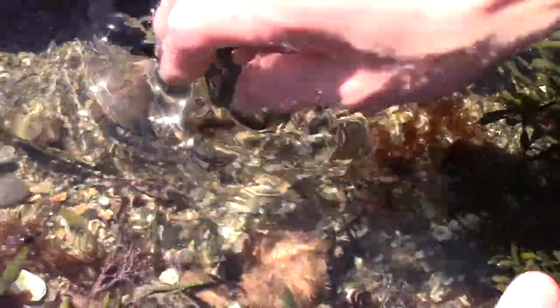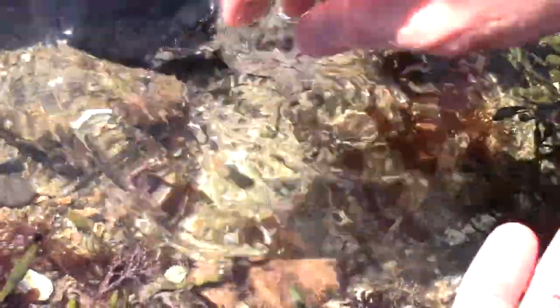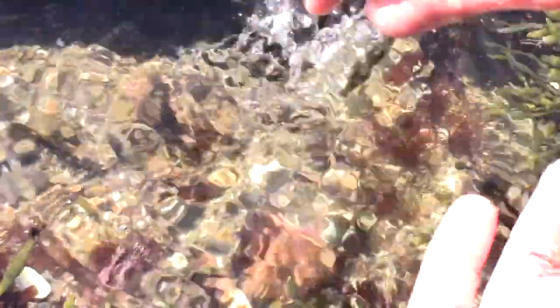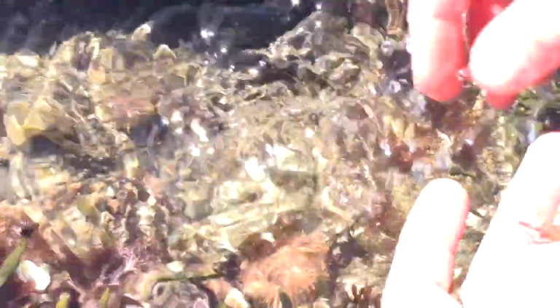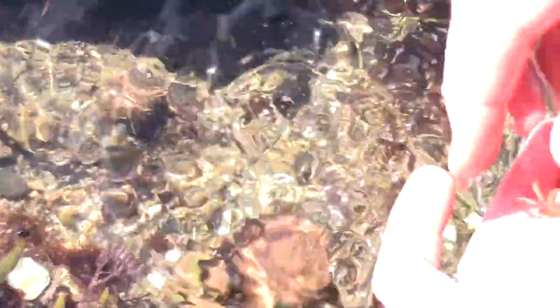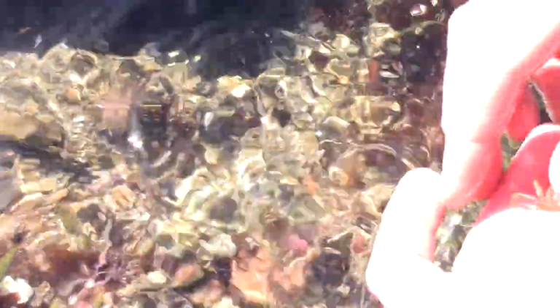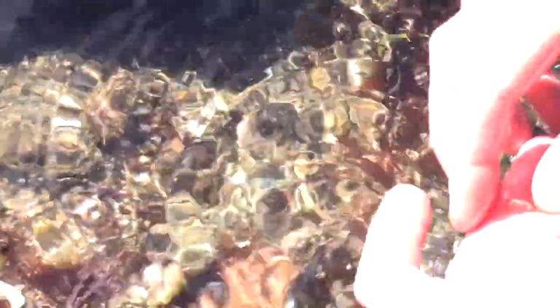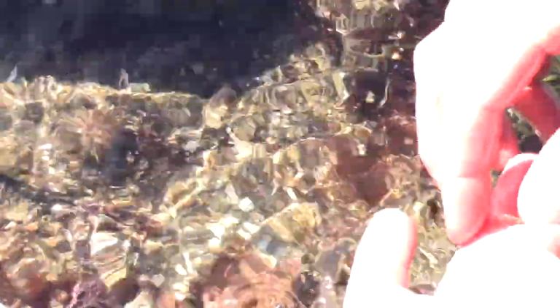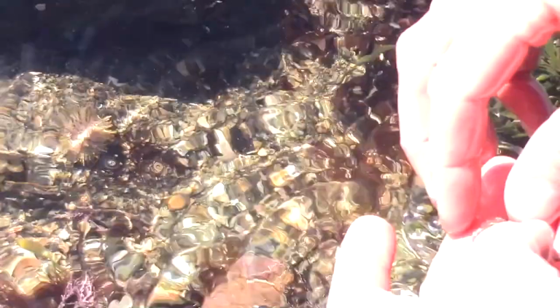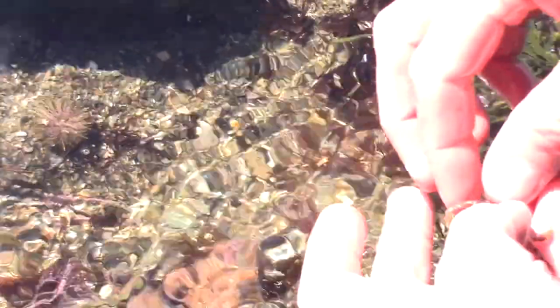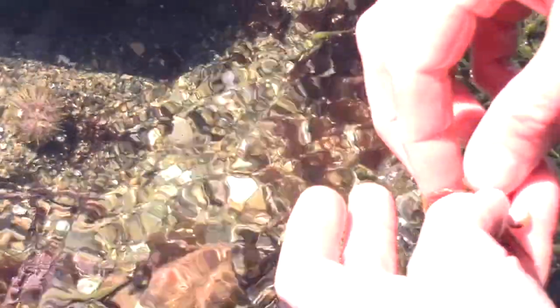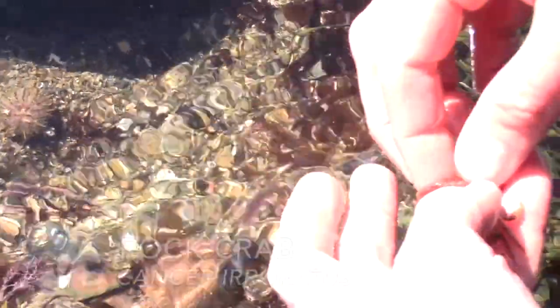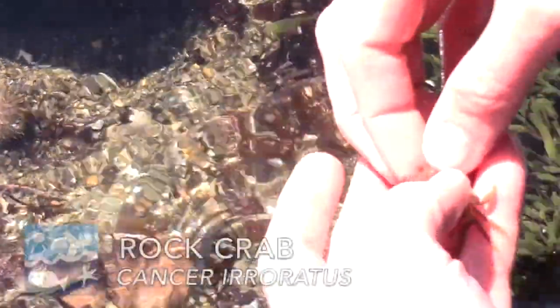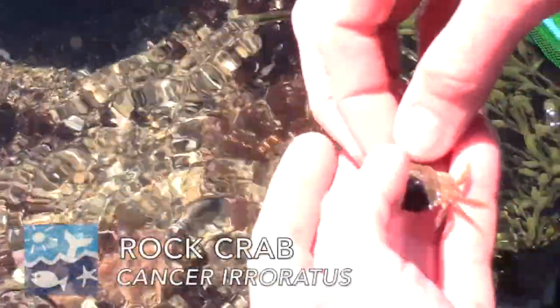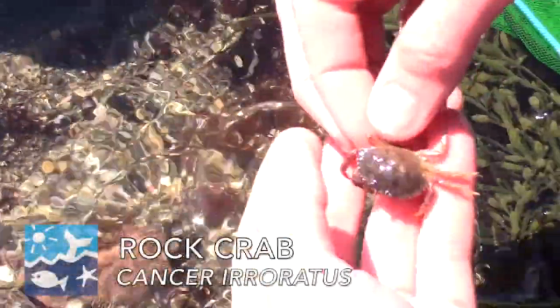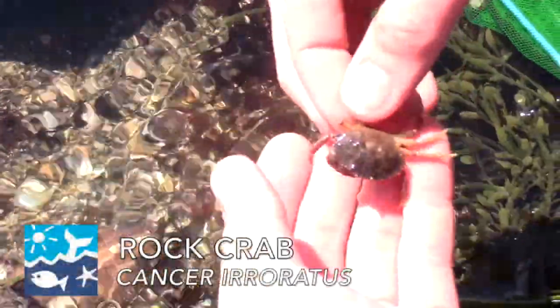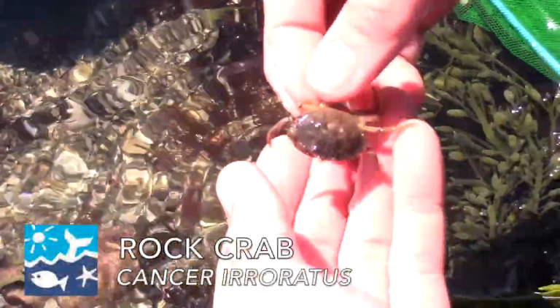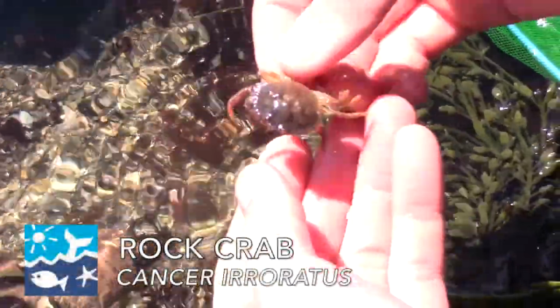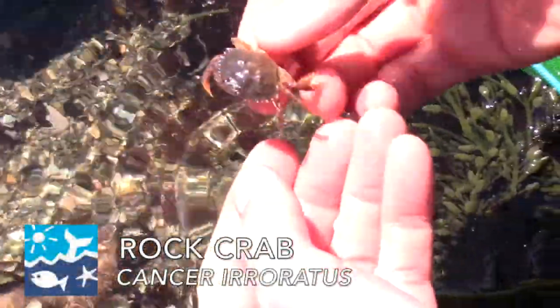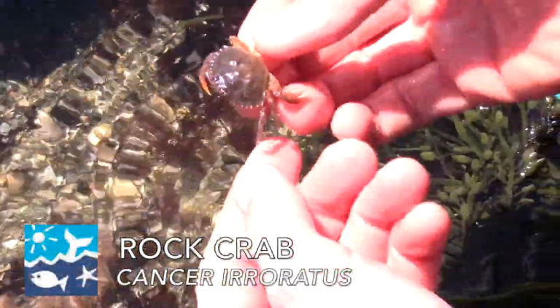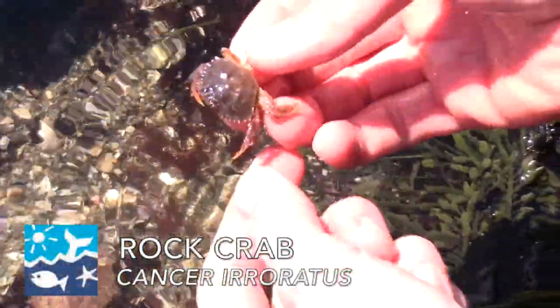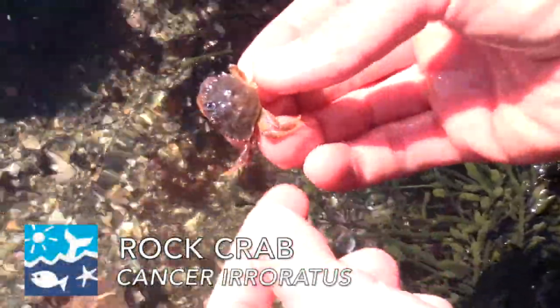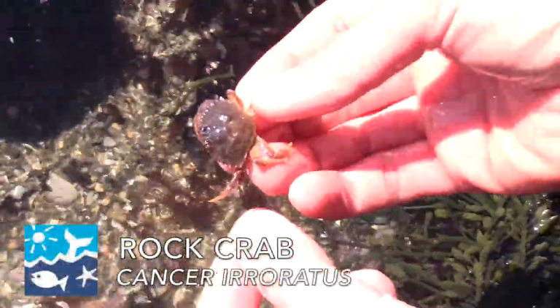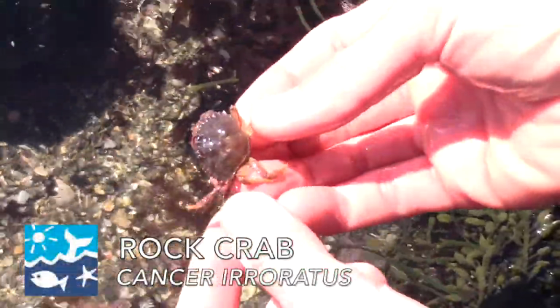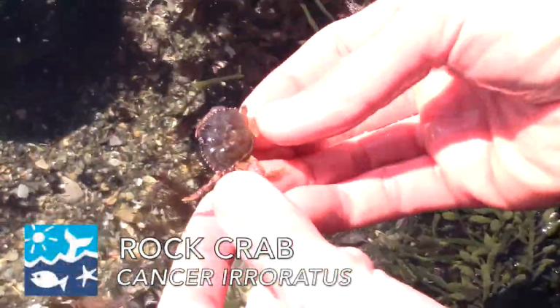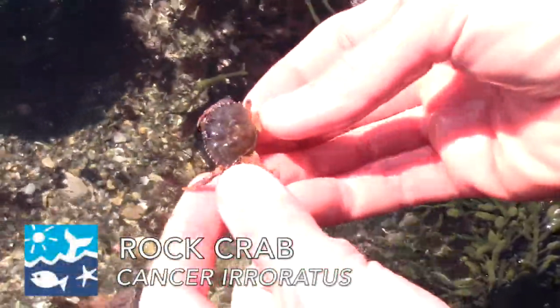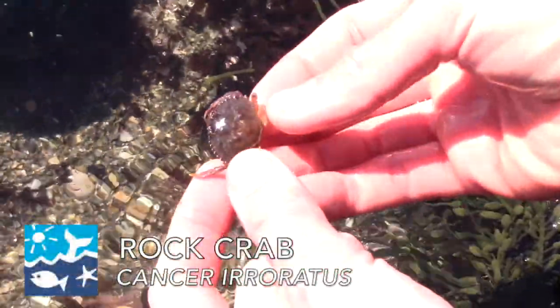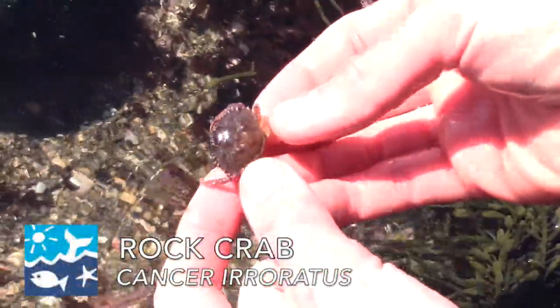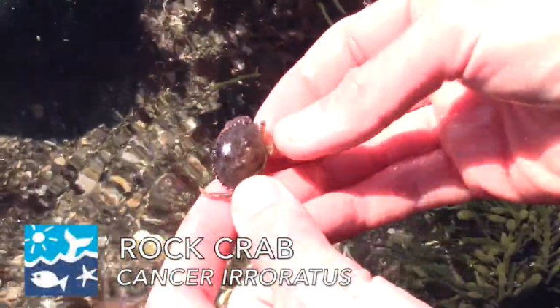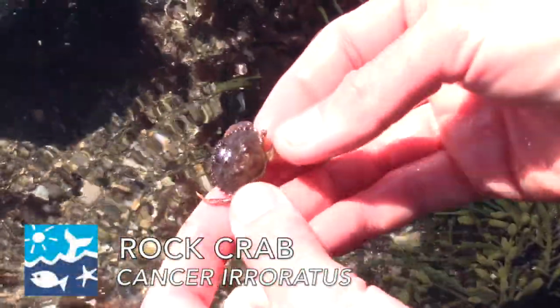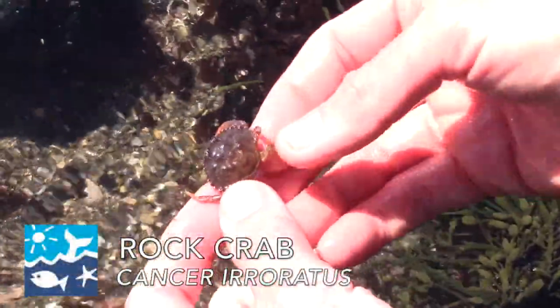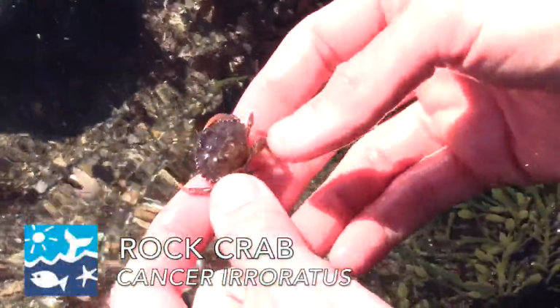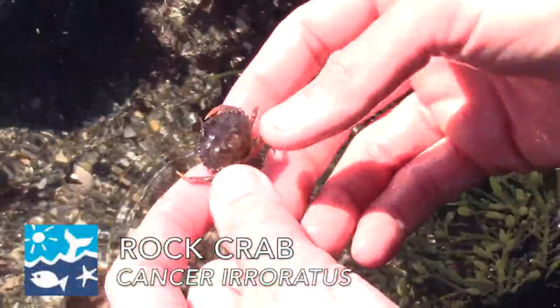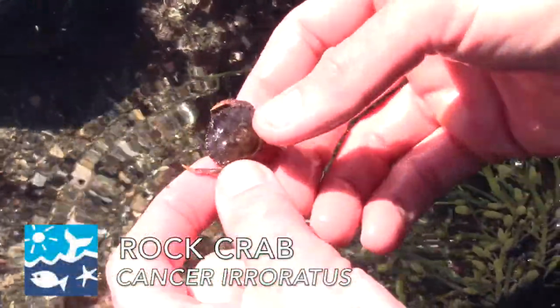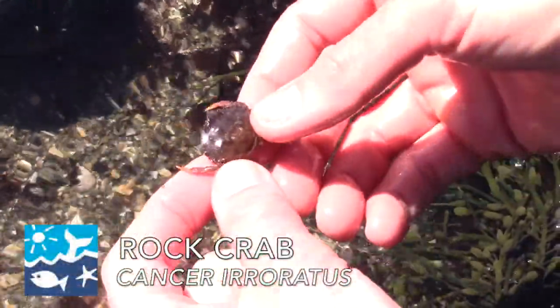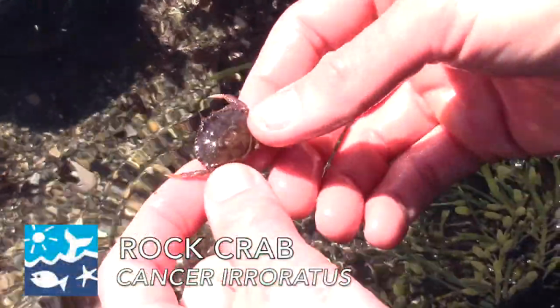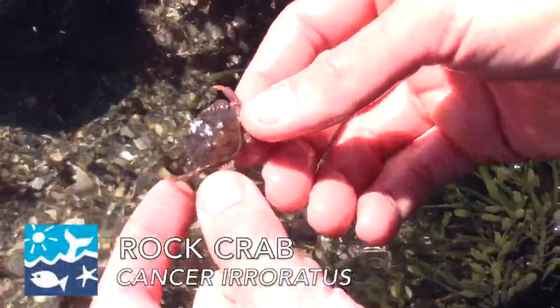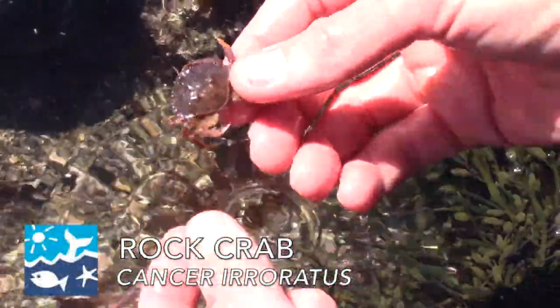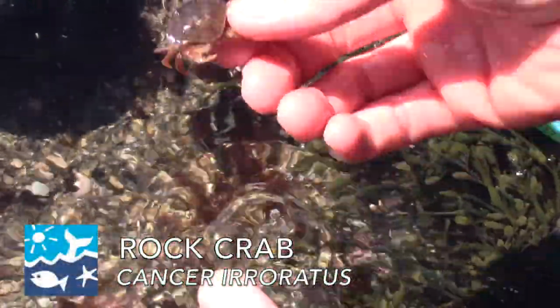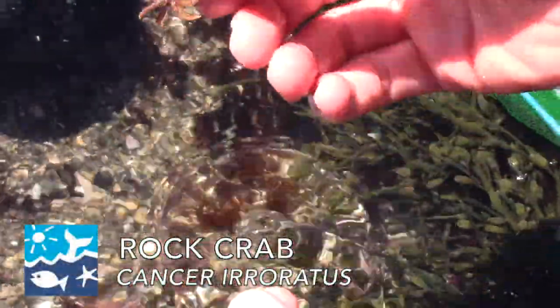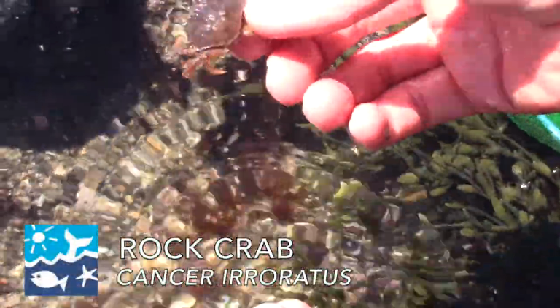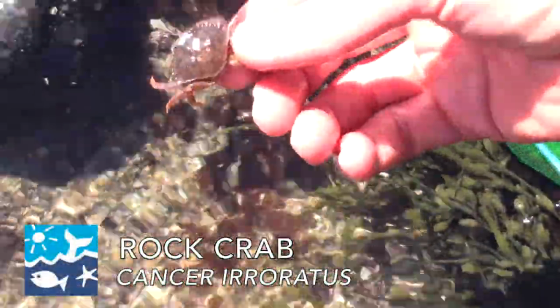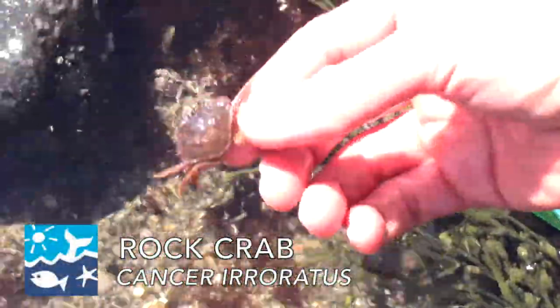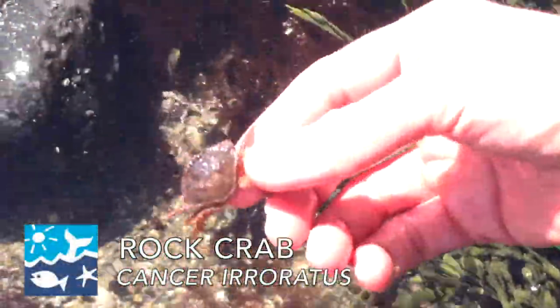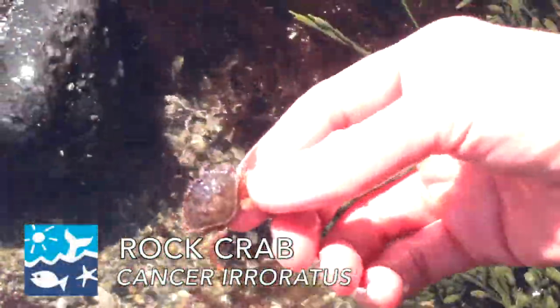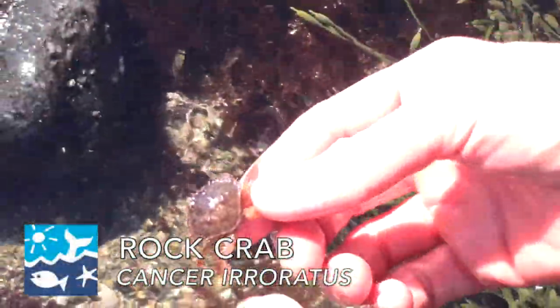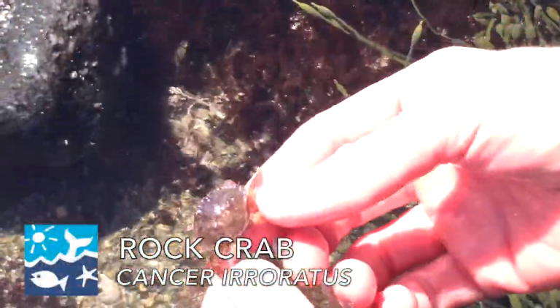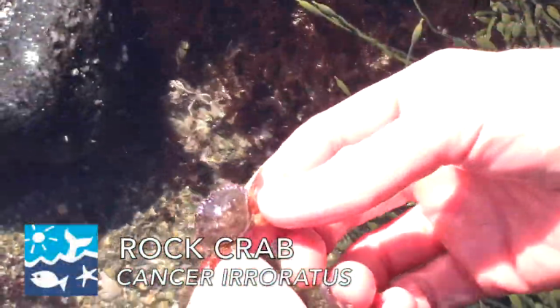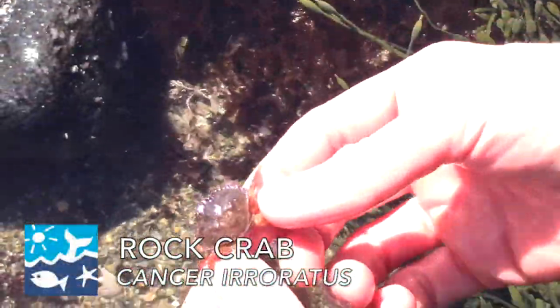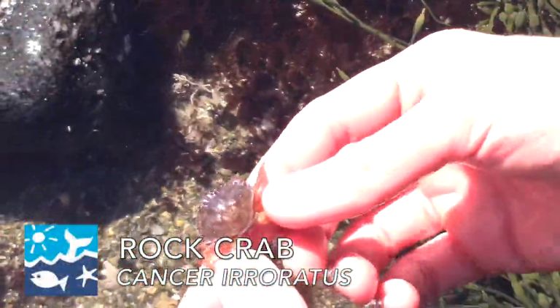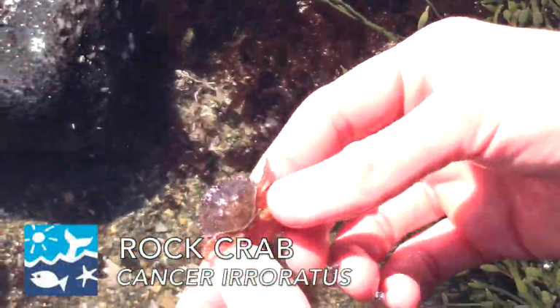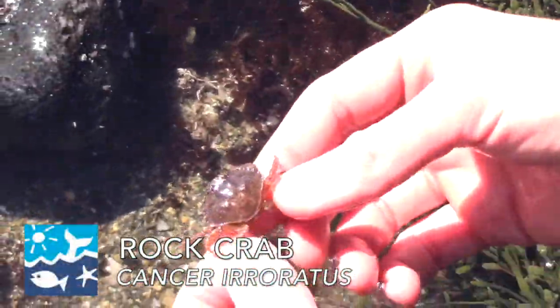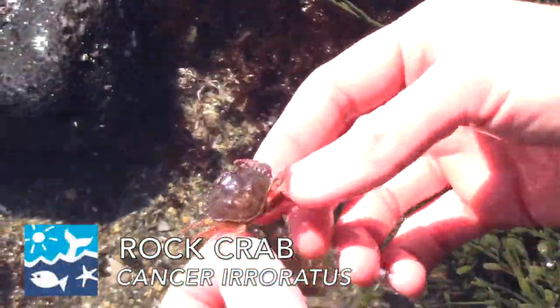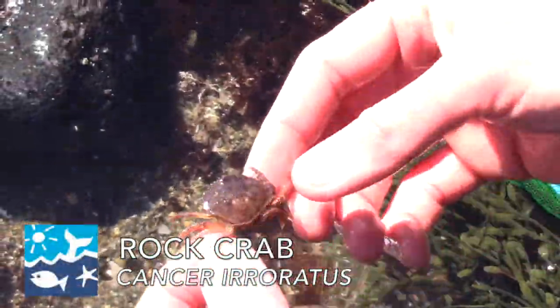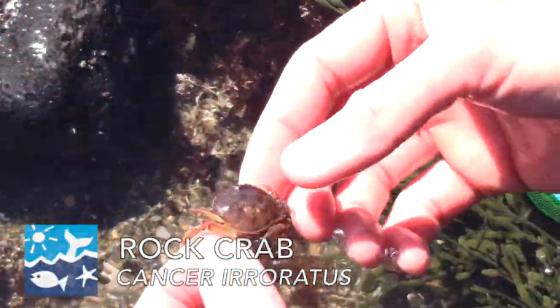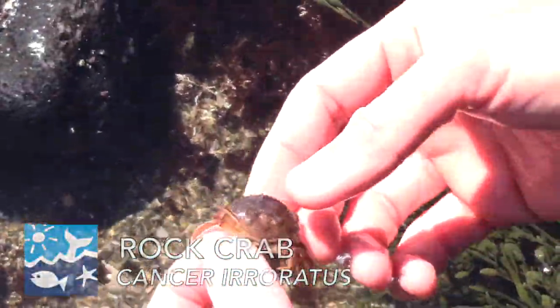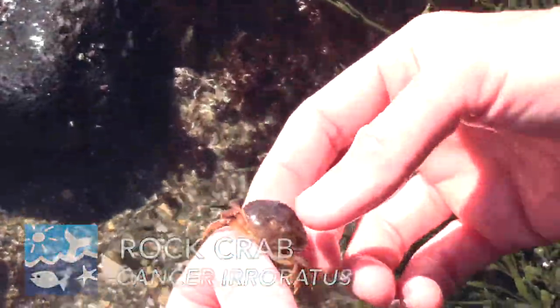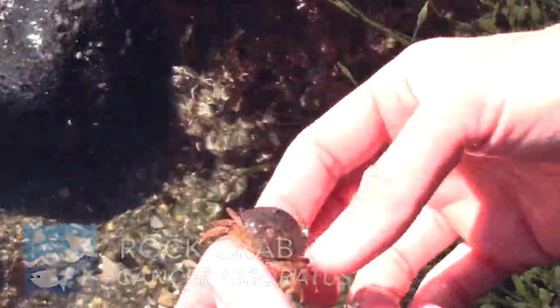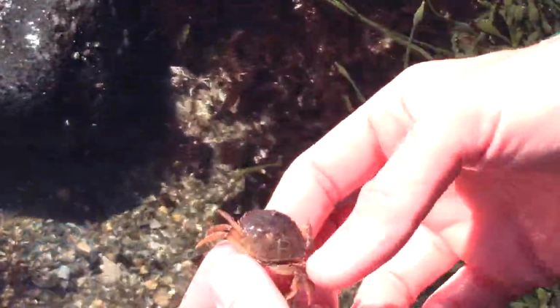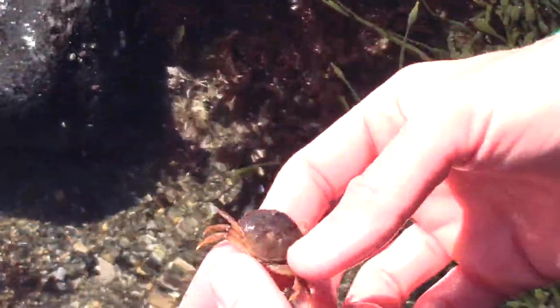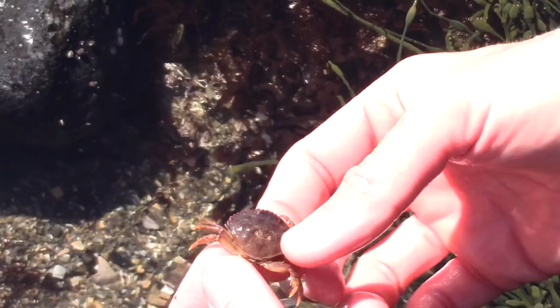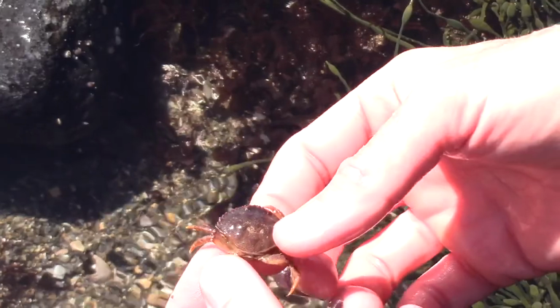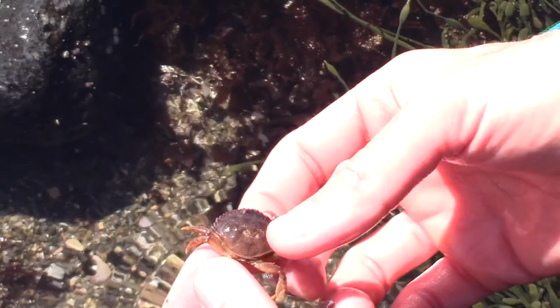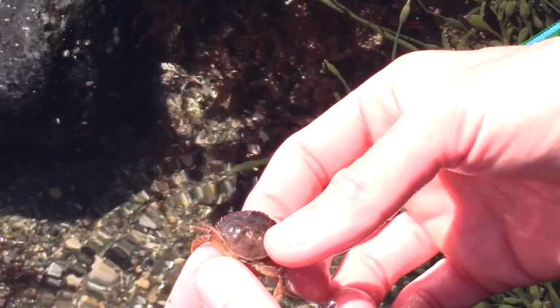We also have a couple different types of crabs. This is a rock crab.